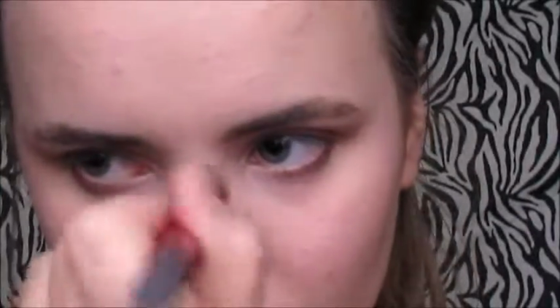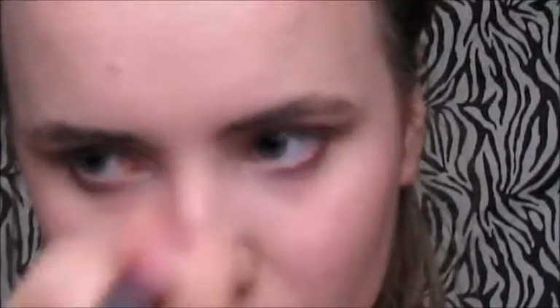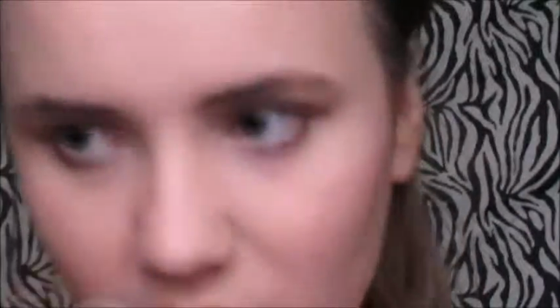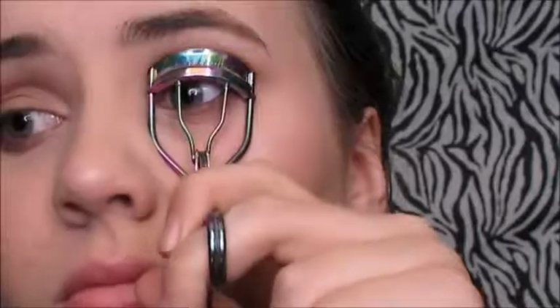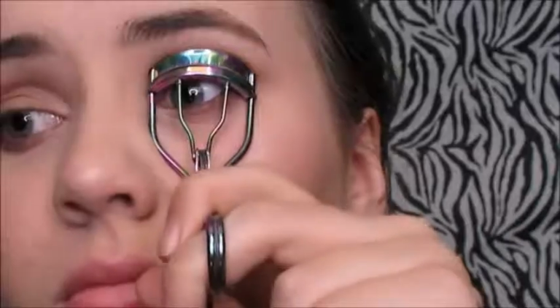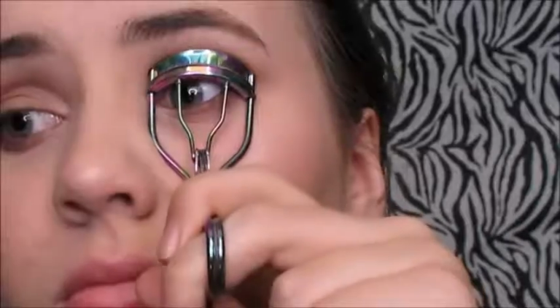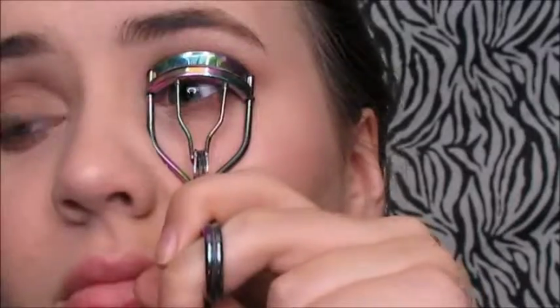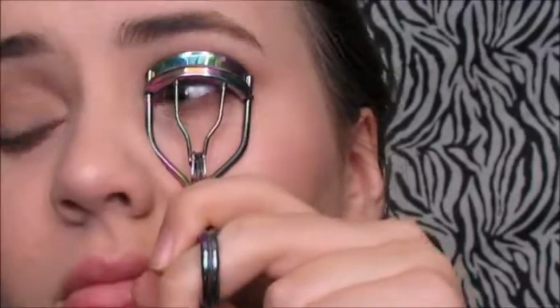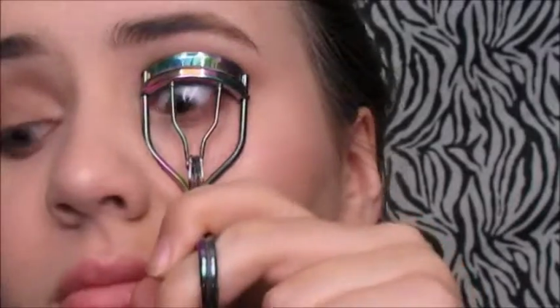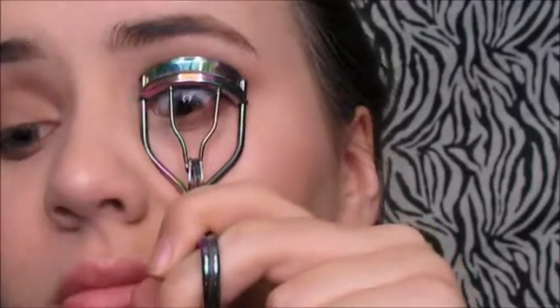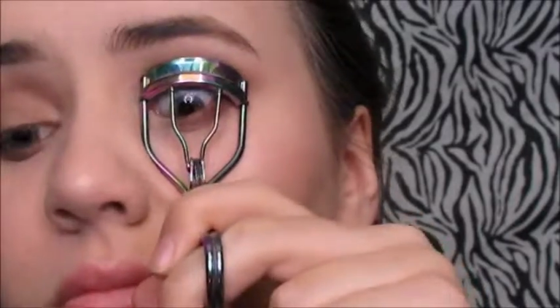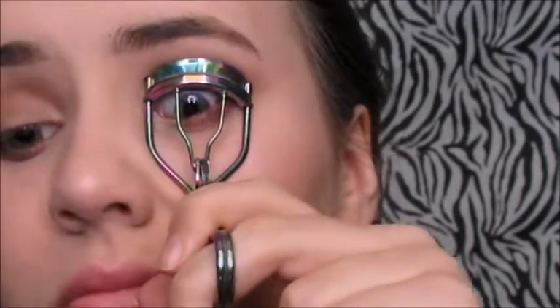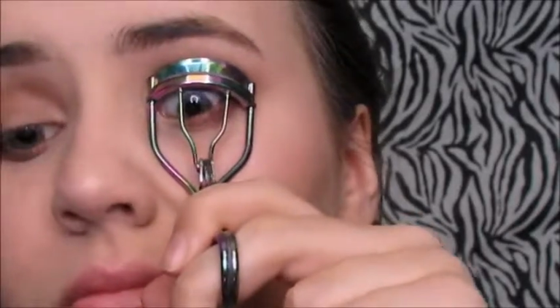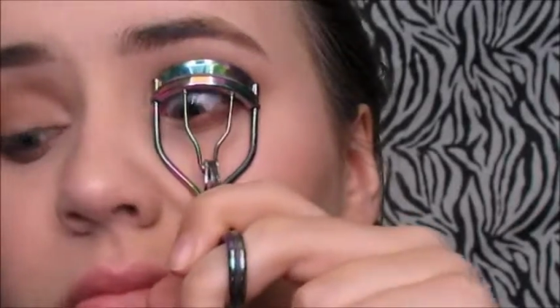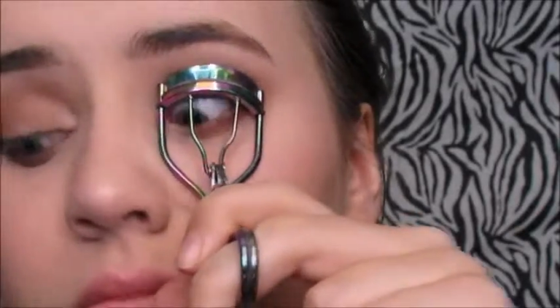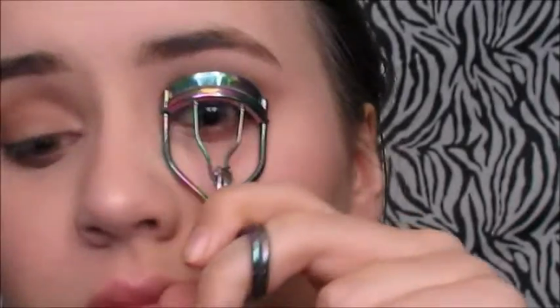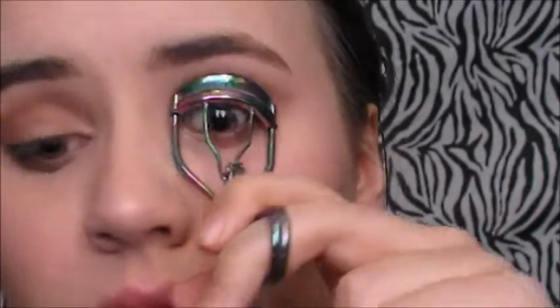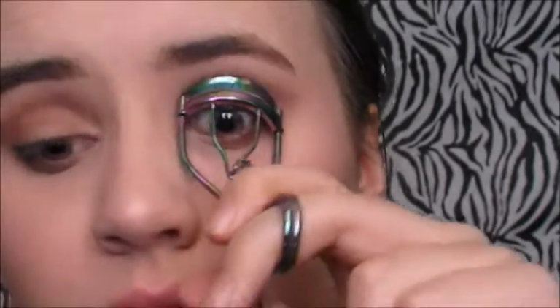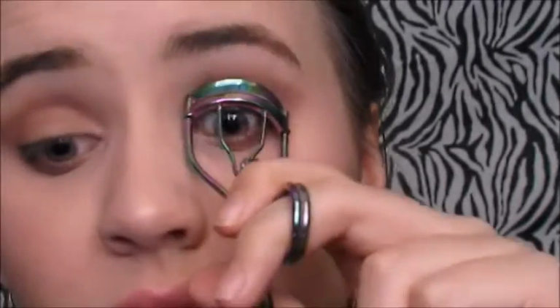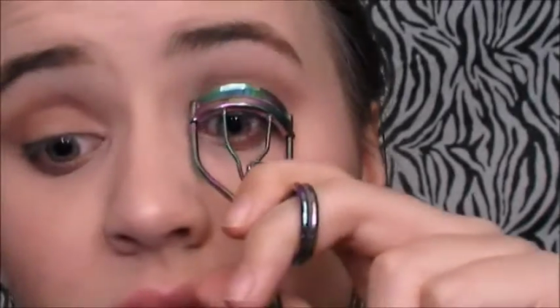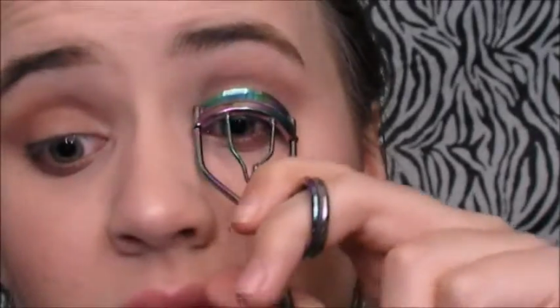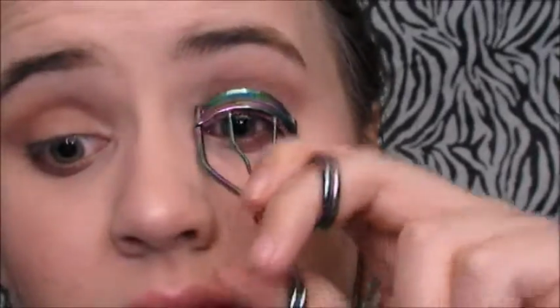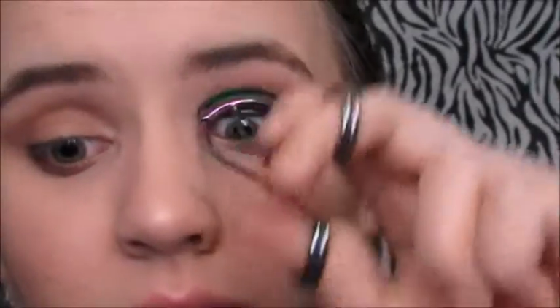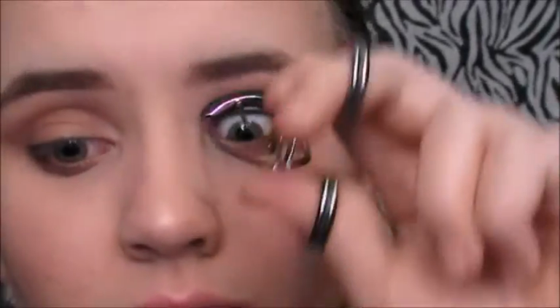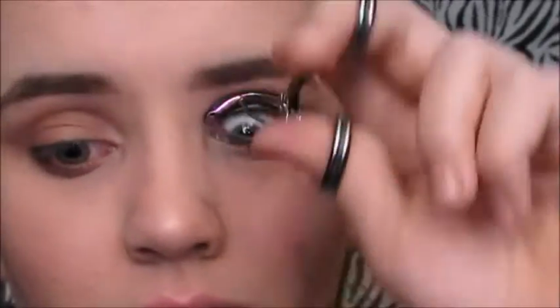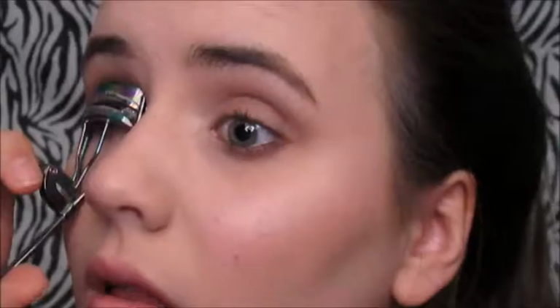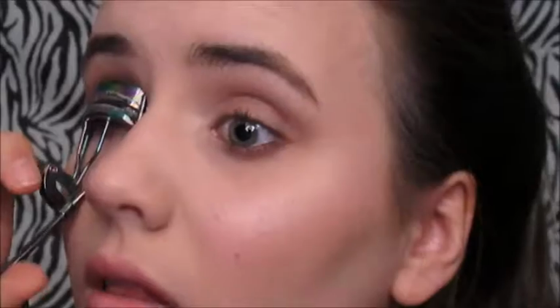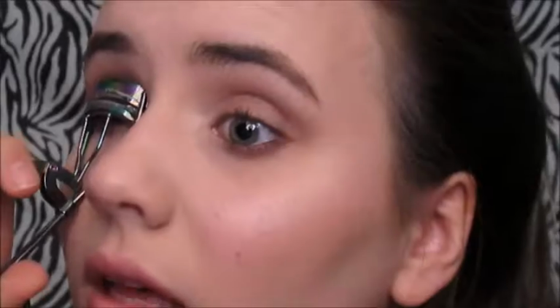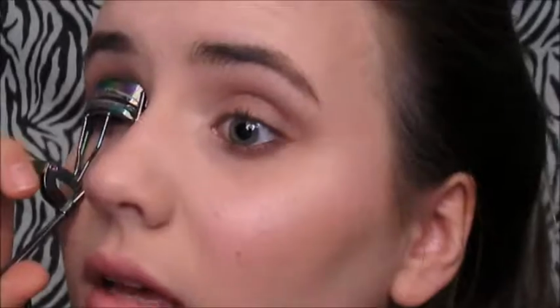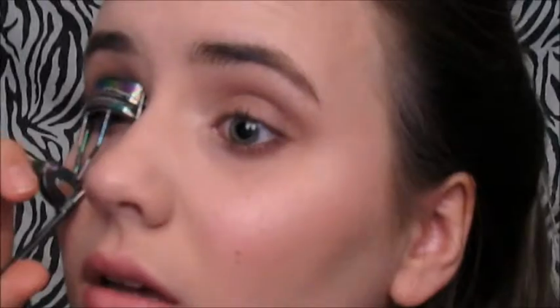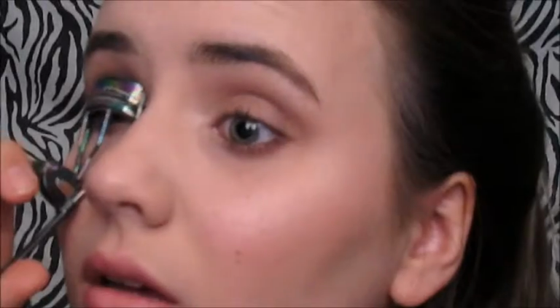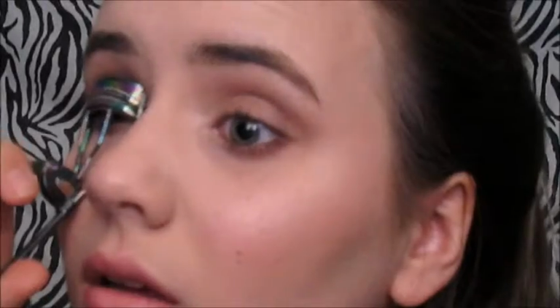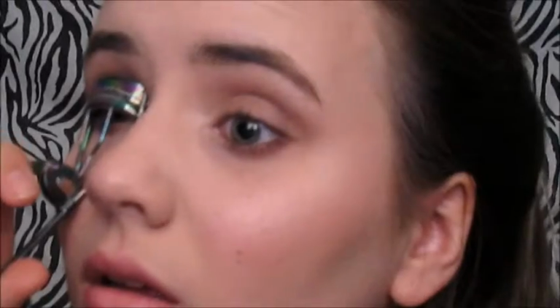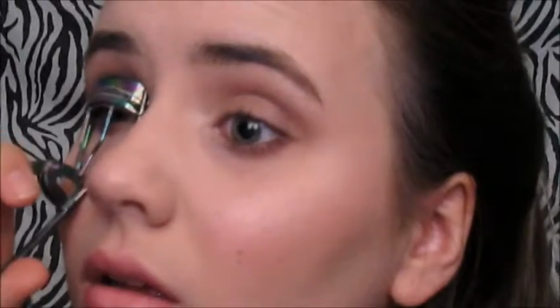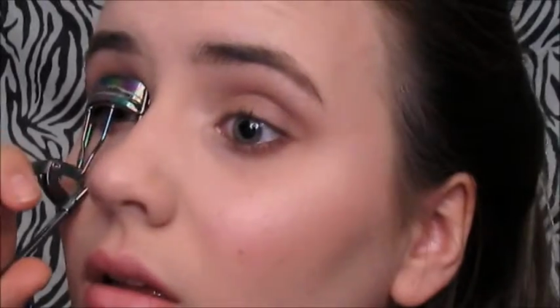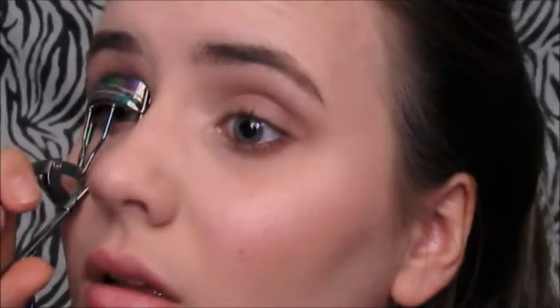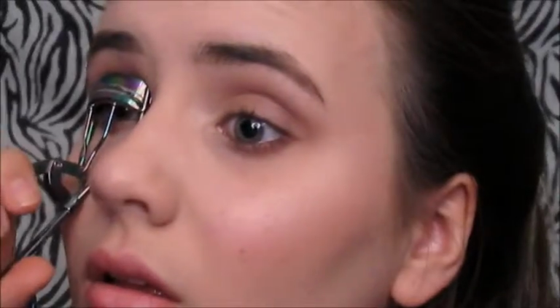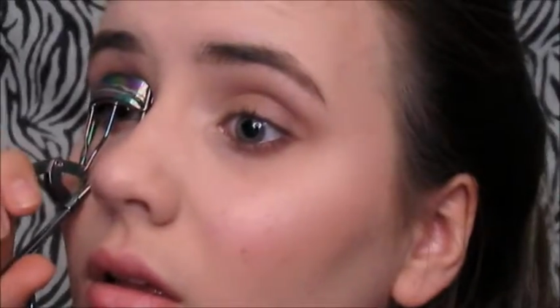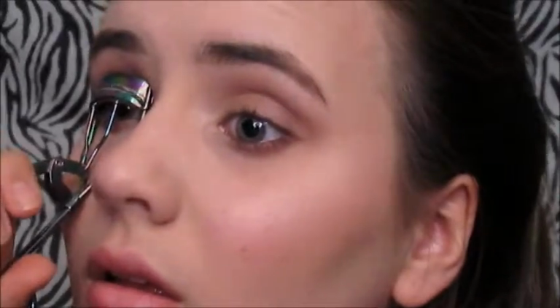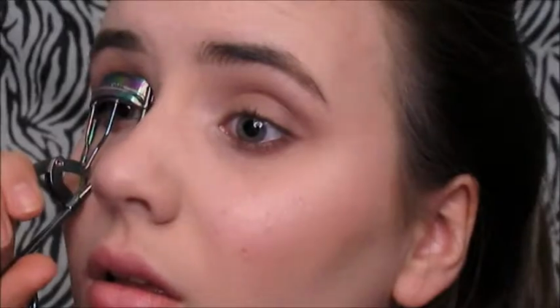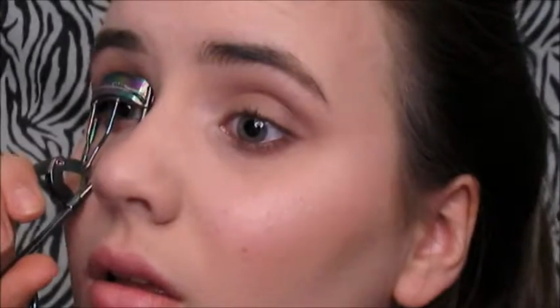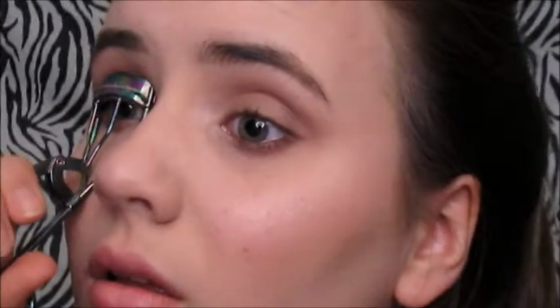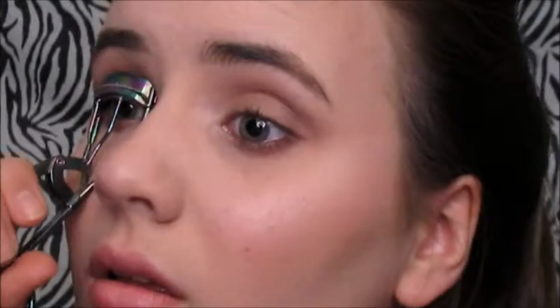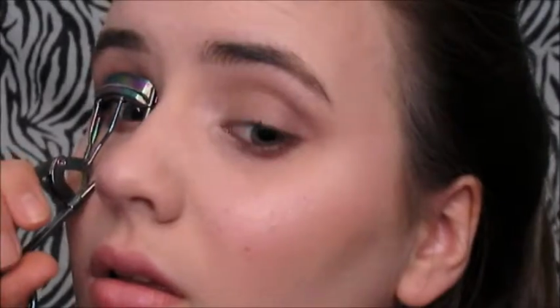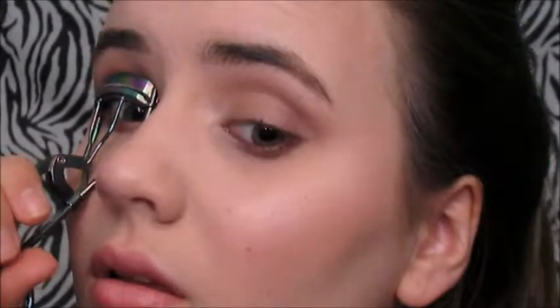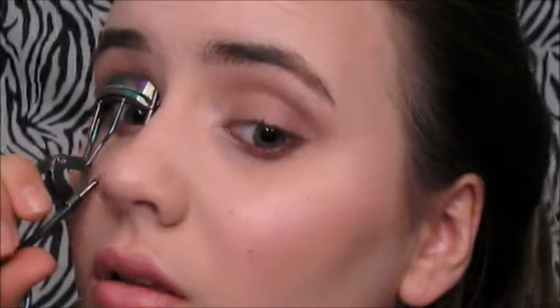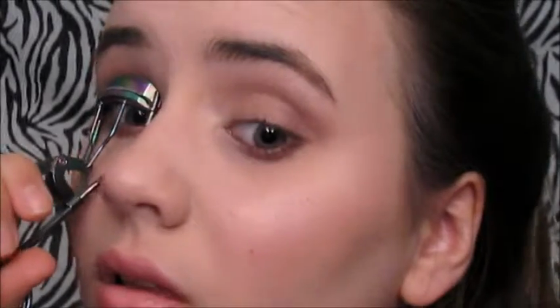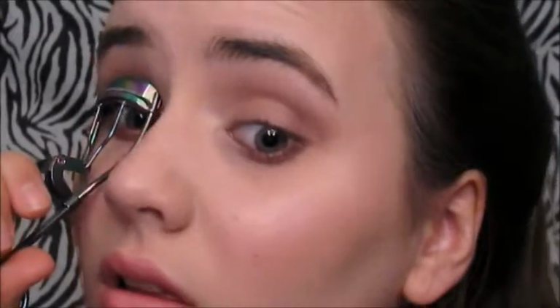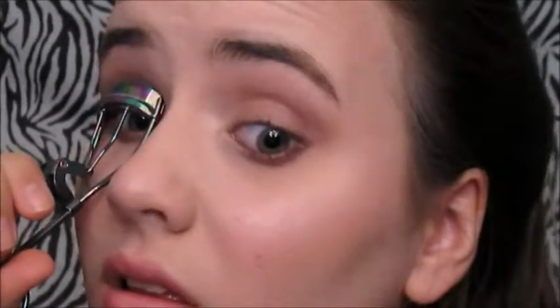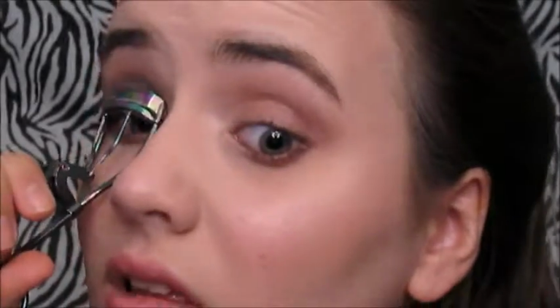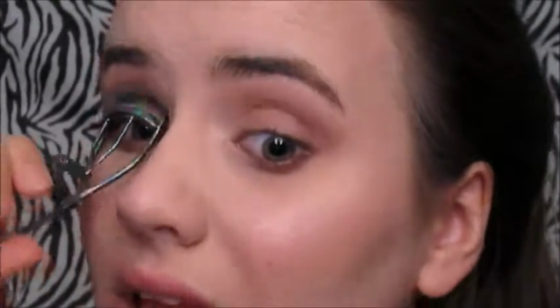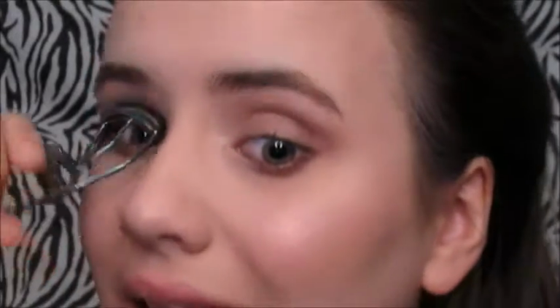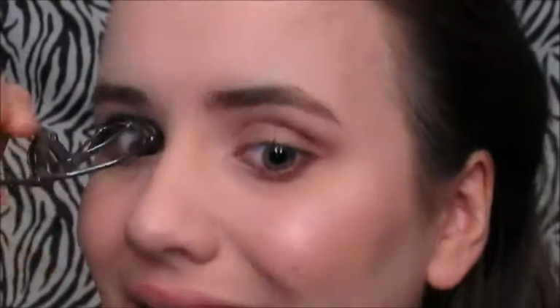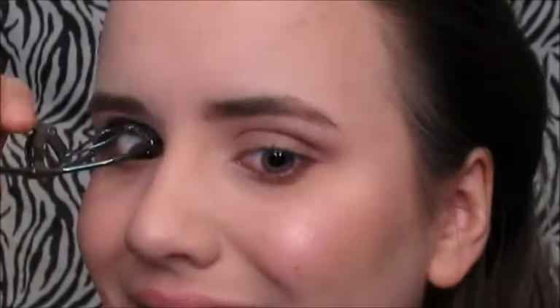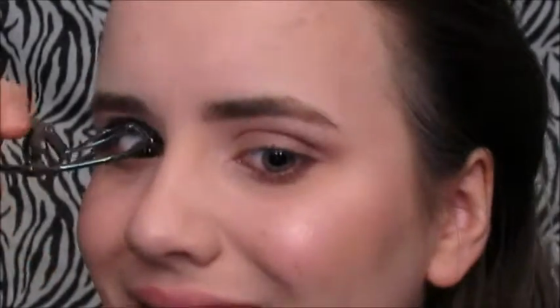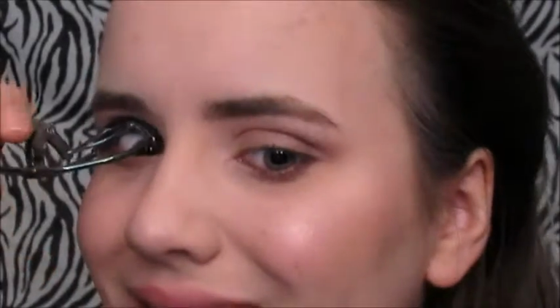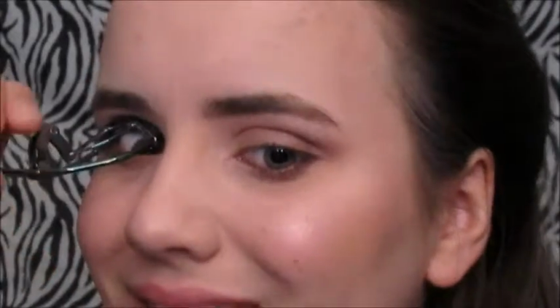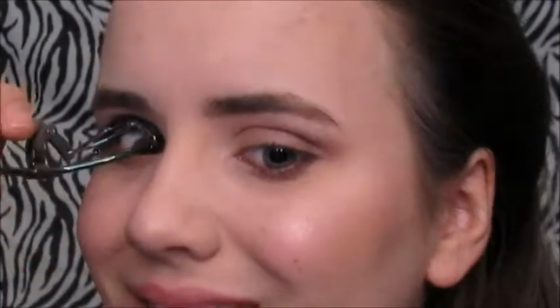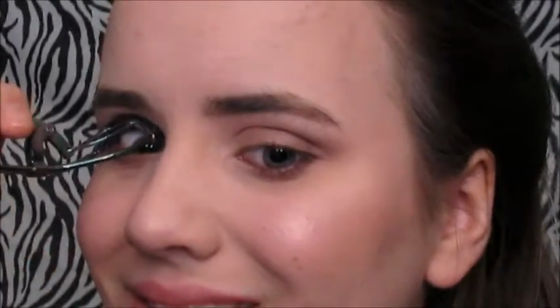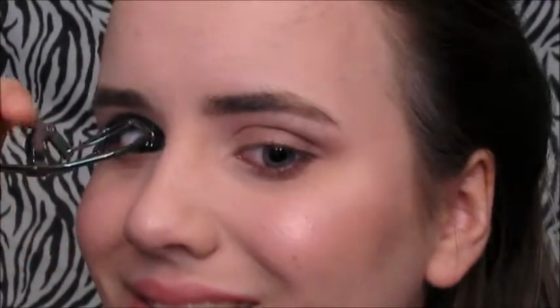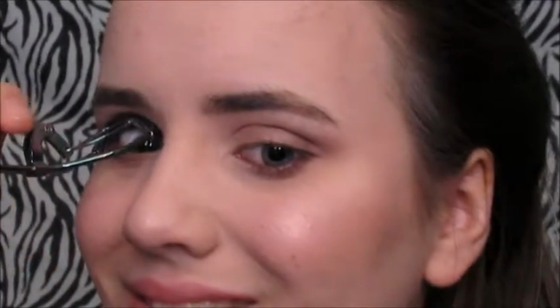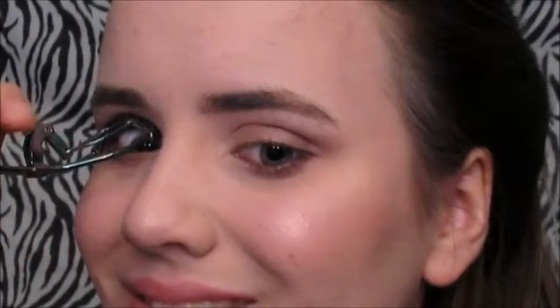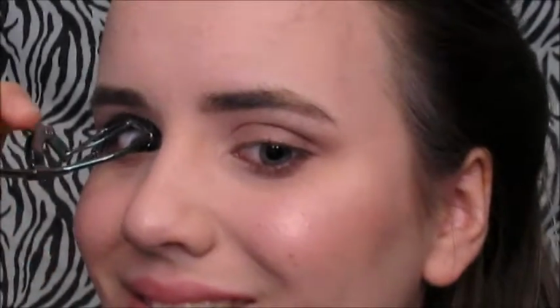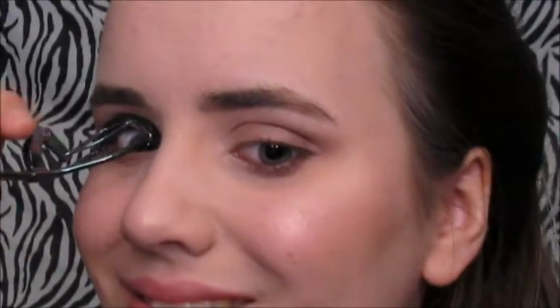Now I'm going to take my eyelash curler and curl my eyelashes — because that's what you do with an eyelash curler. Mine is literally from Five Below.